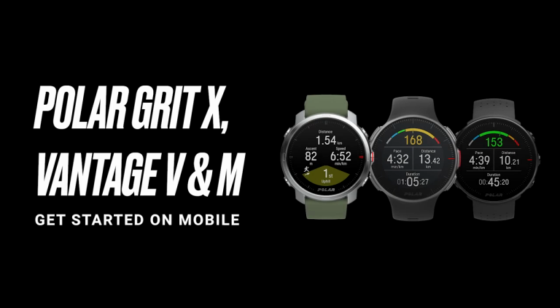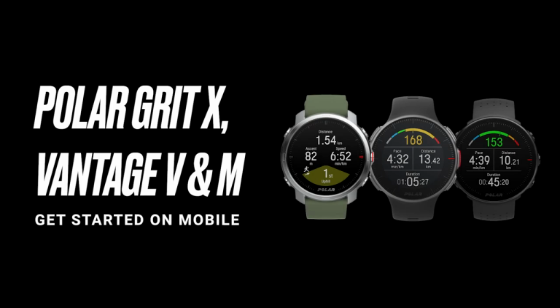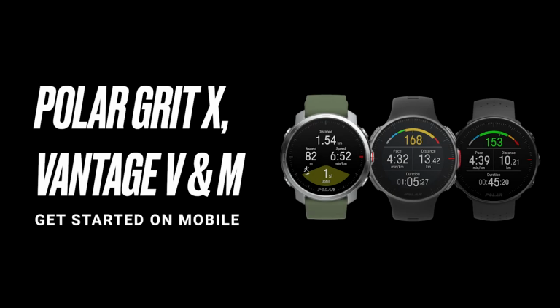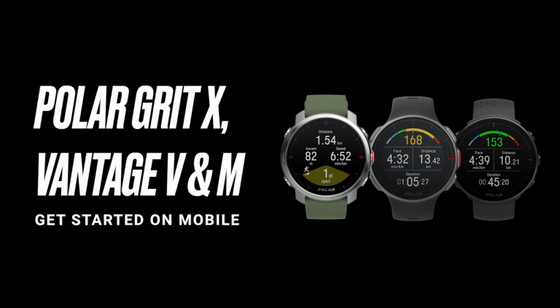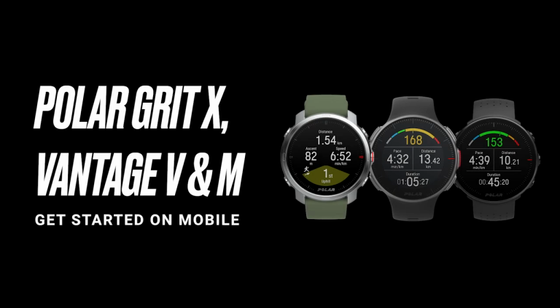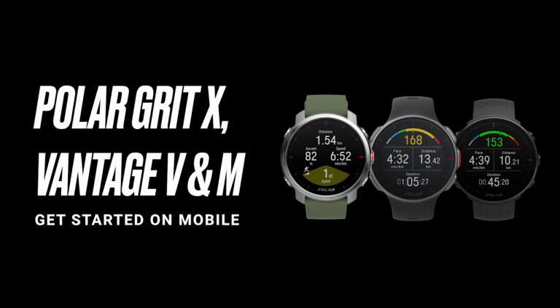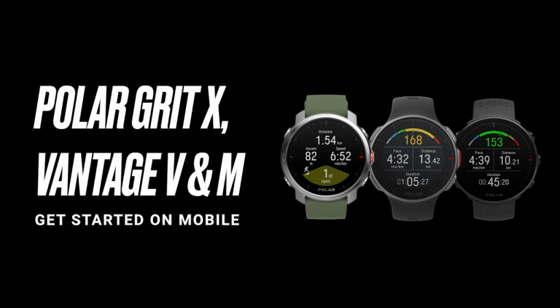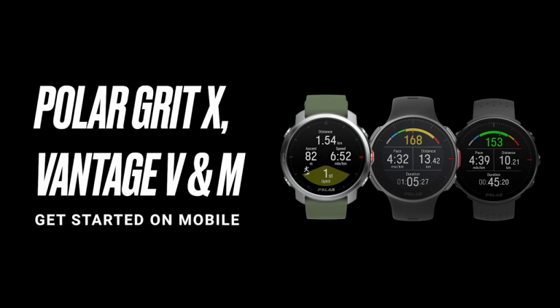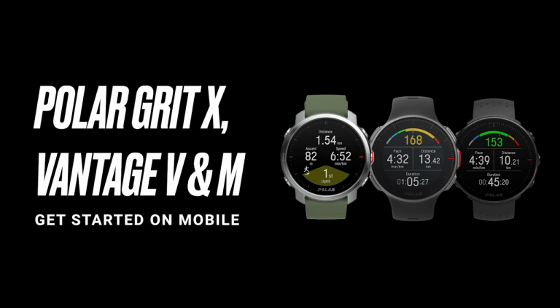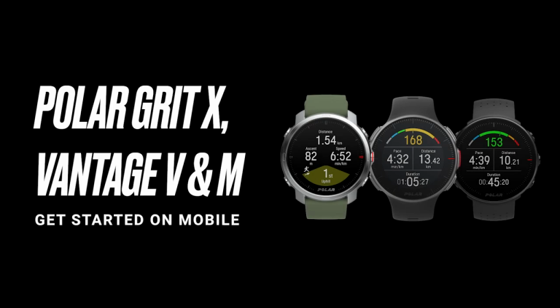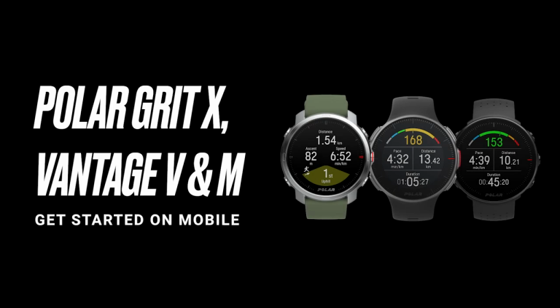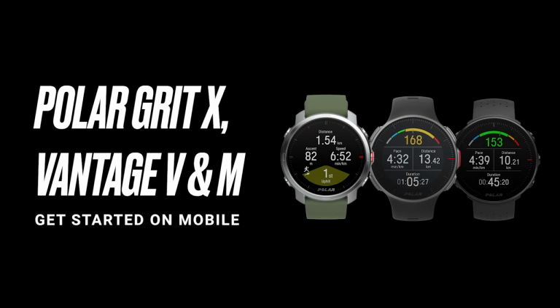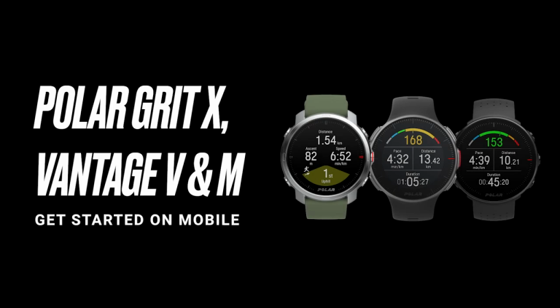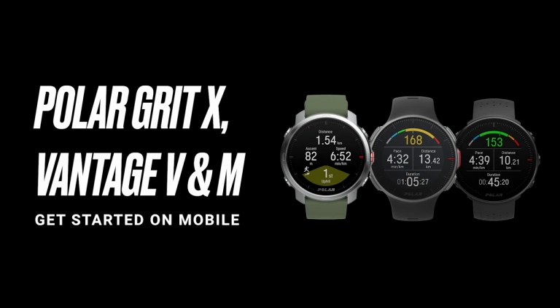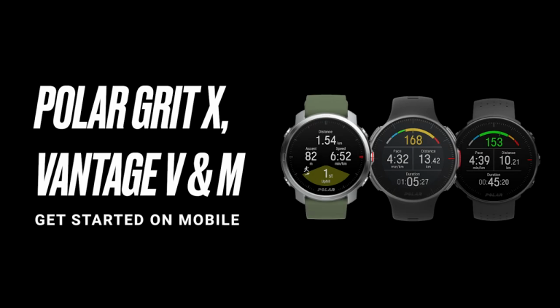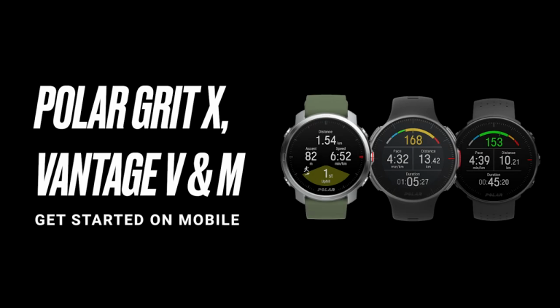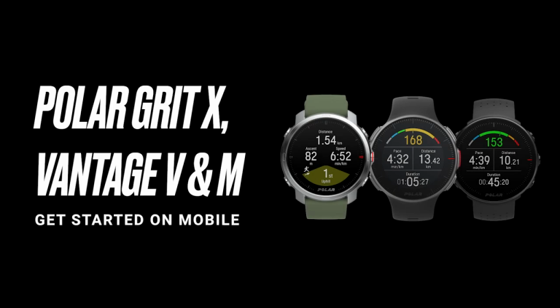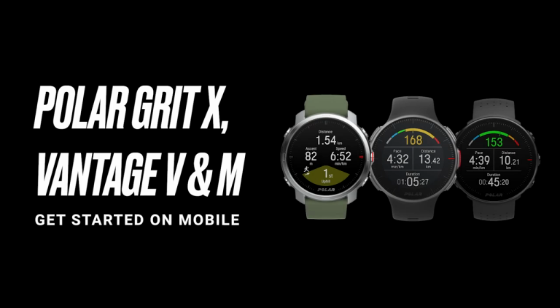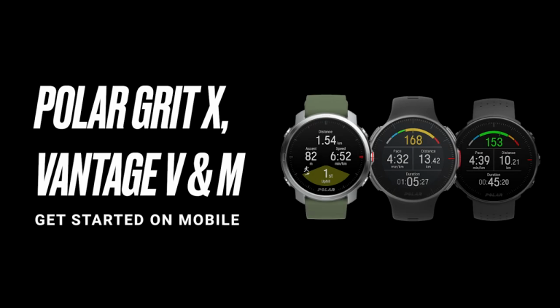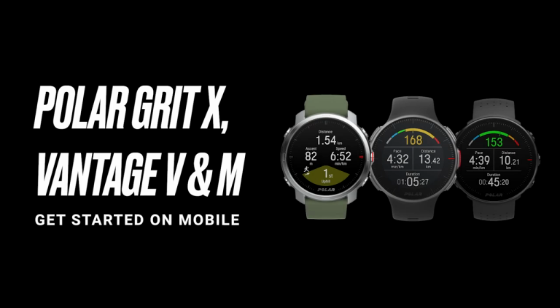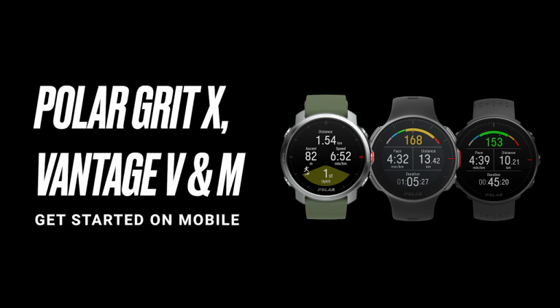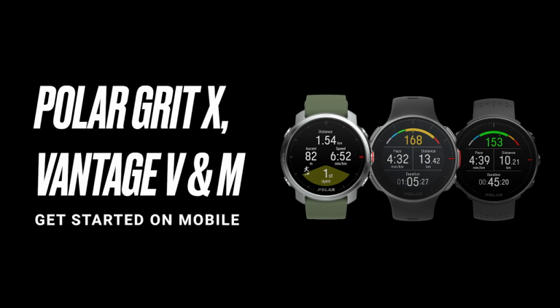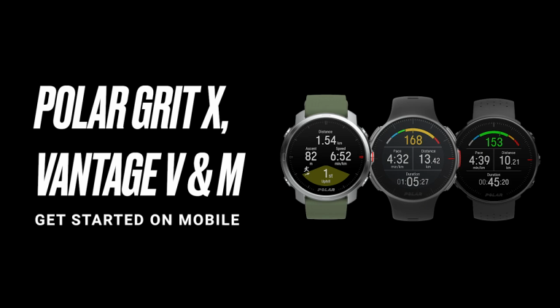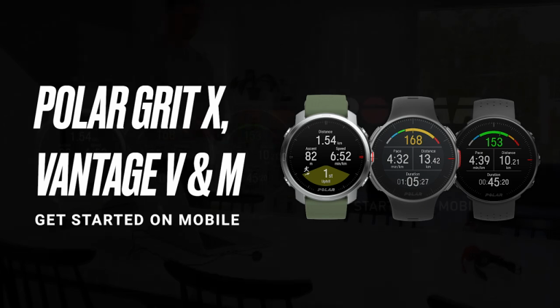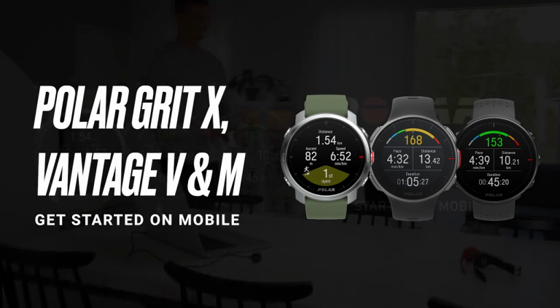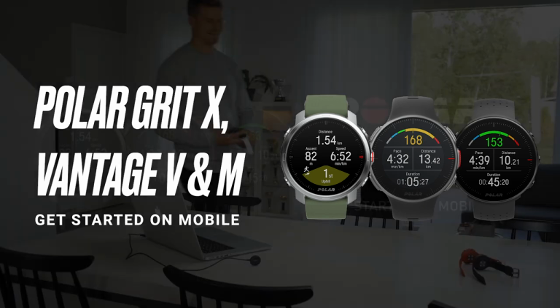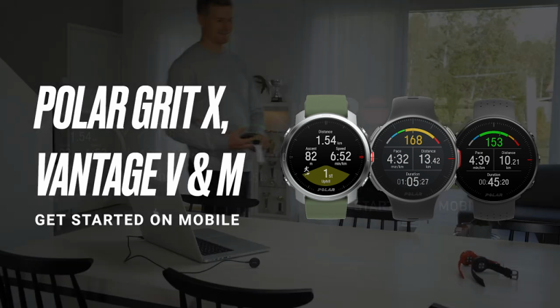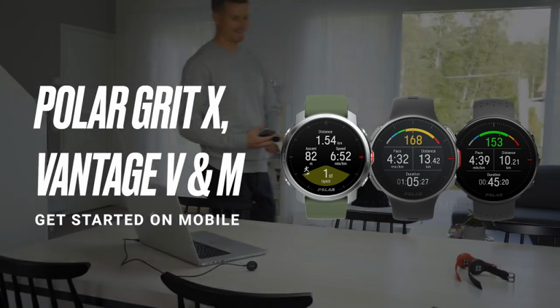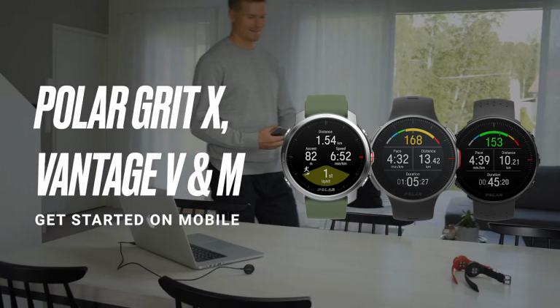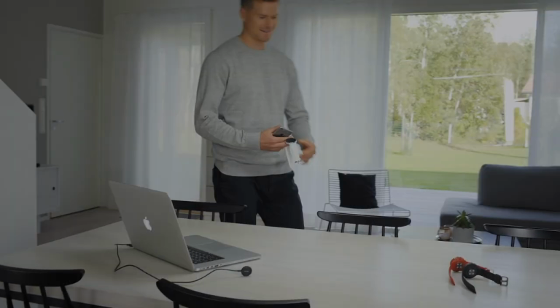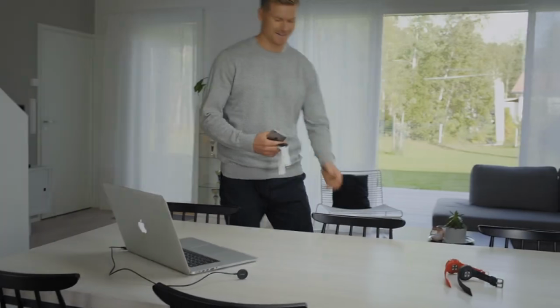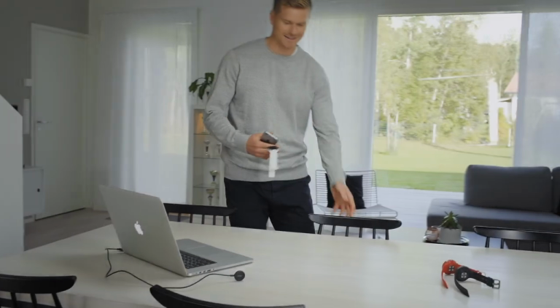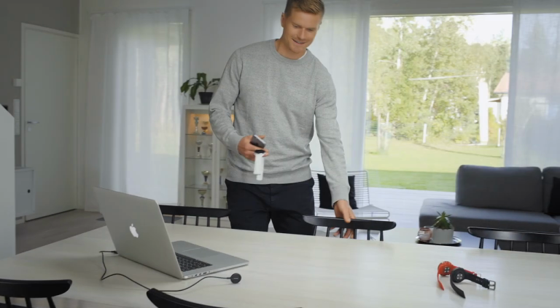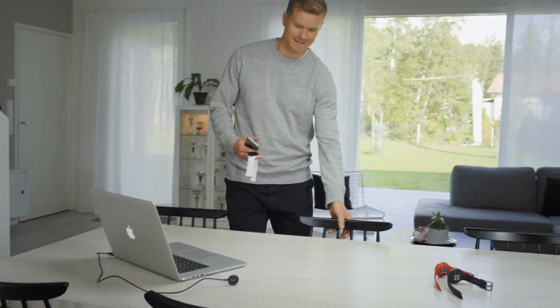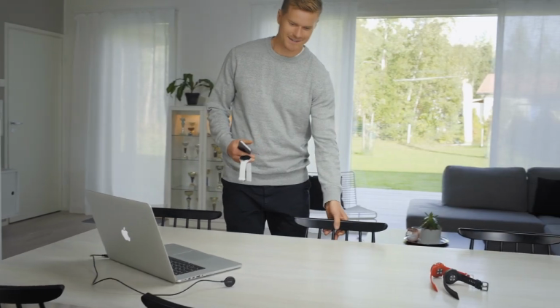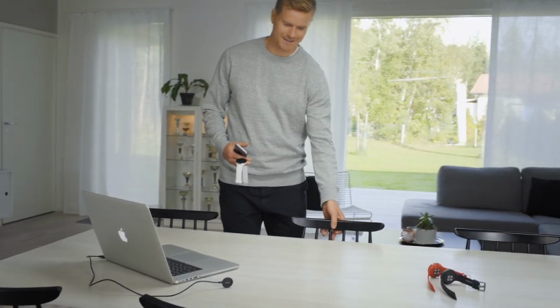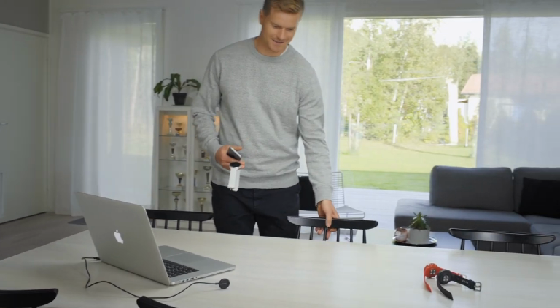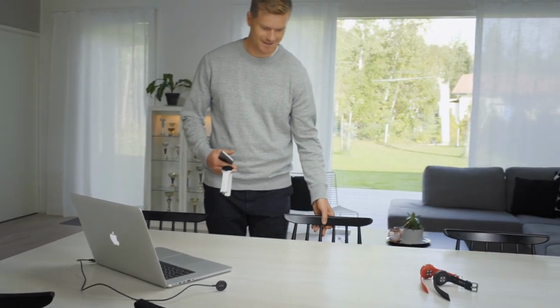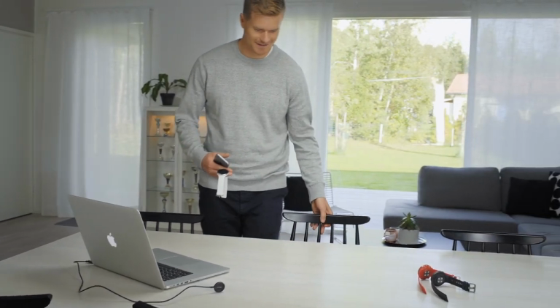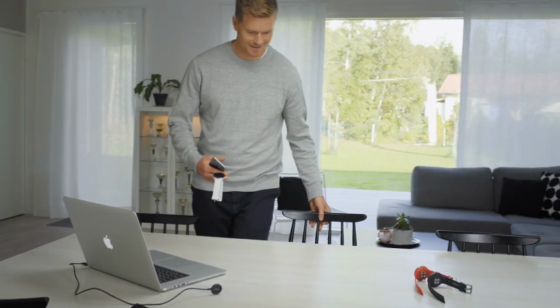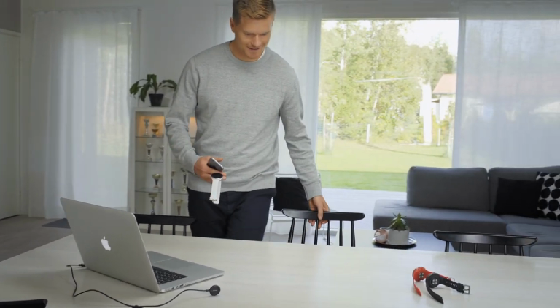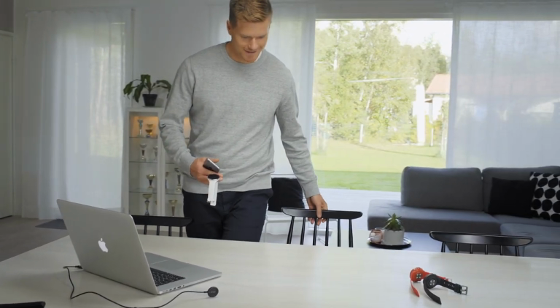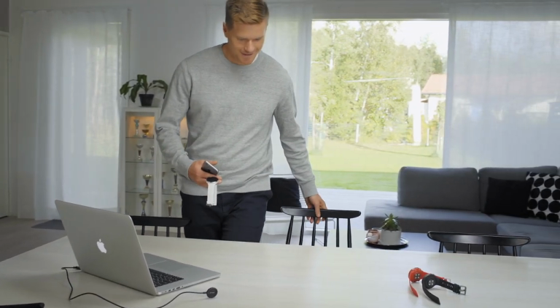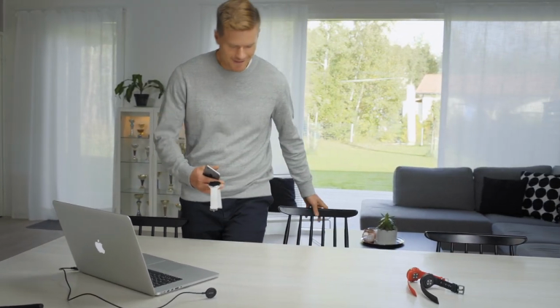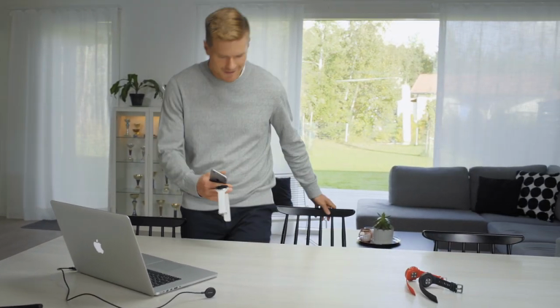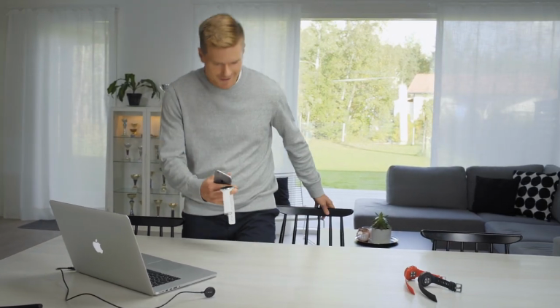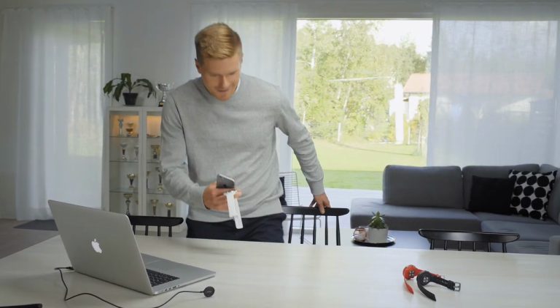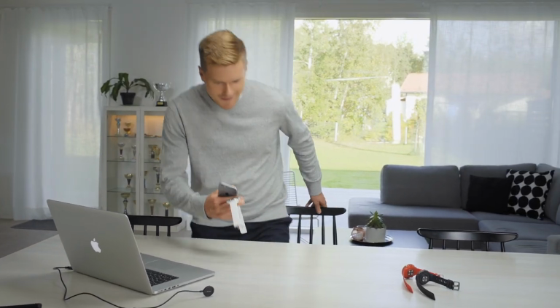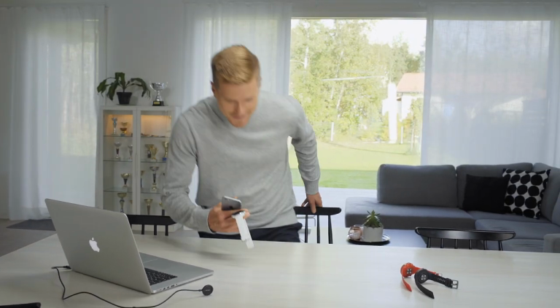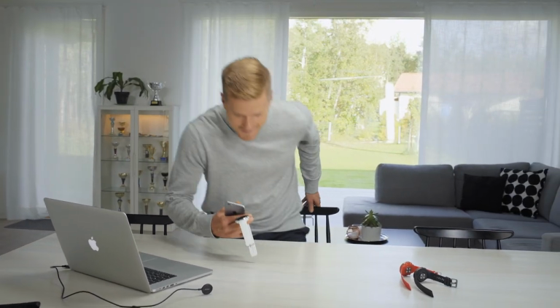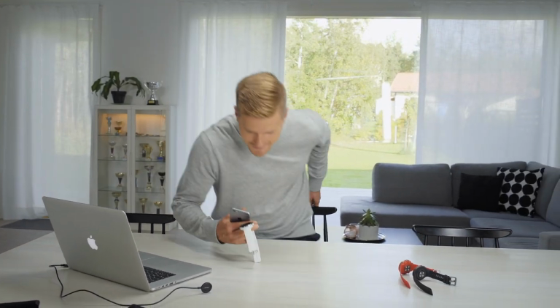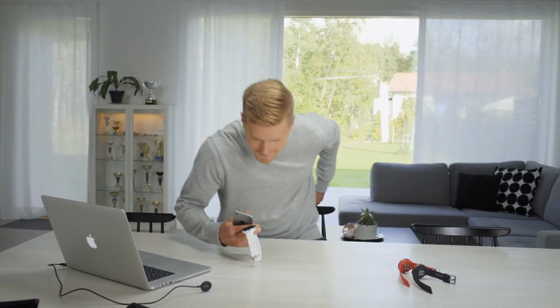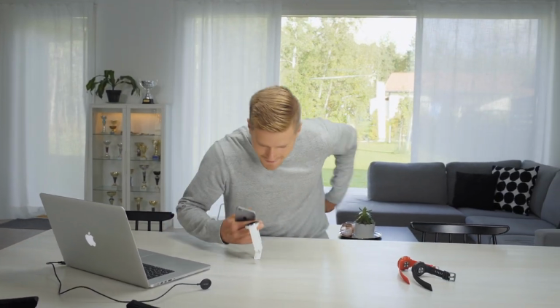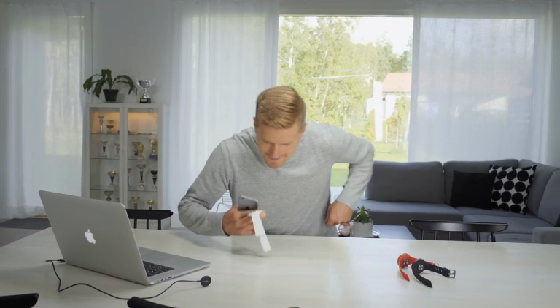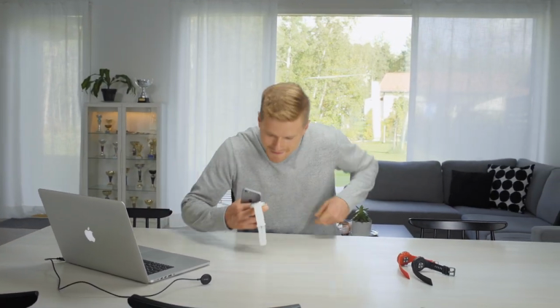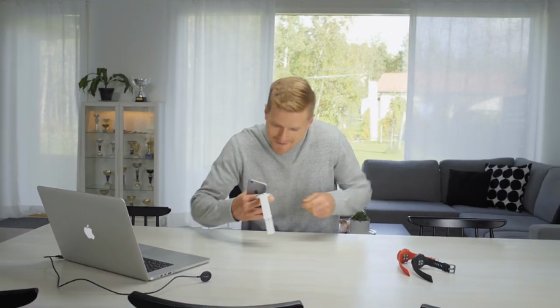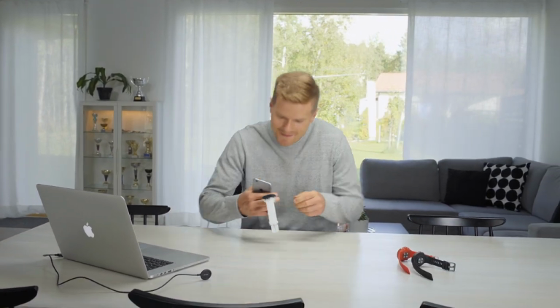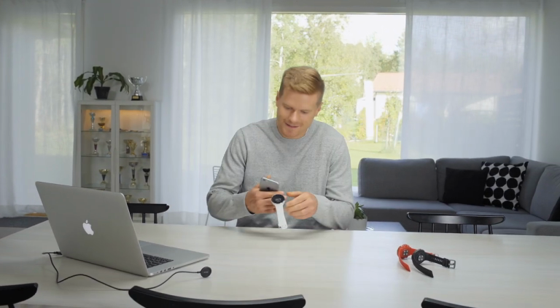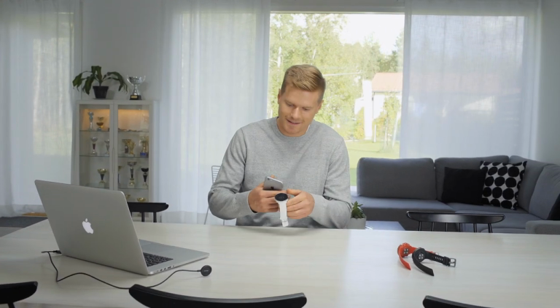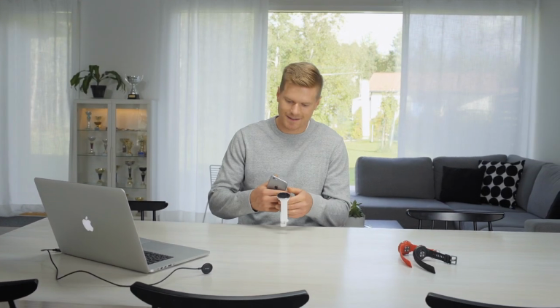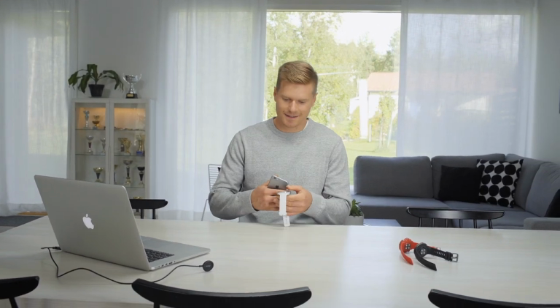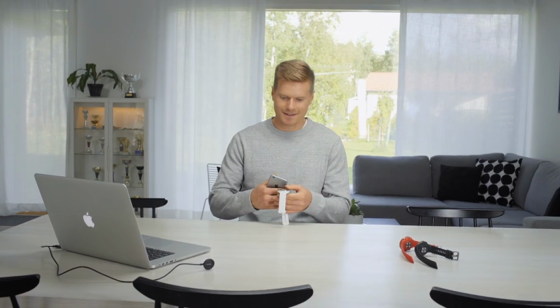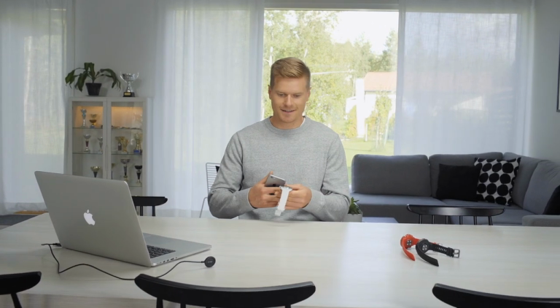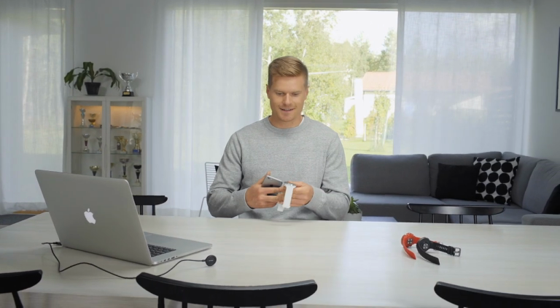This video tutorial will help you get started with your Polar Grid X, Vantage V and M, using the Polar Flow mobile app.